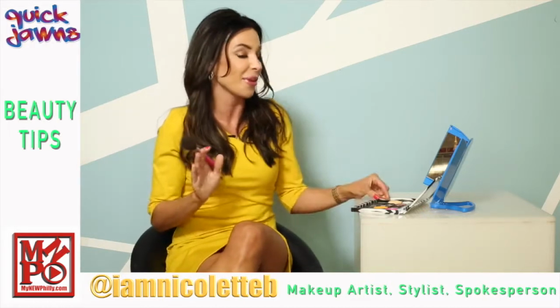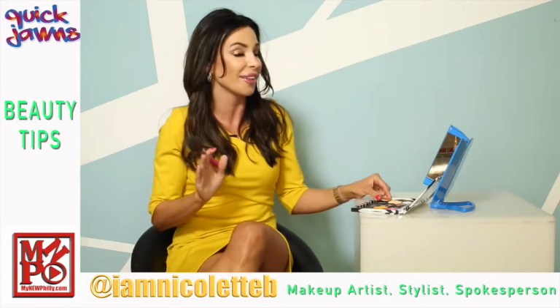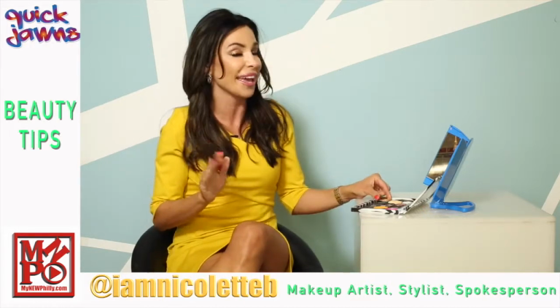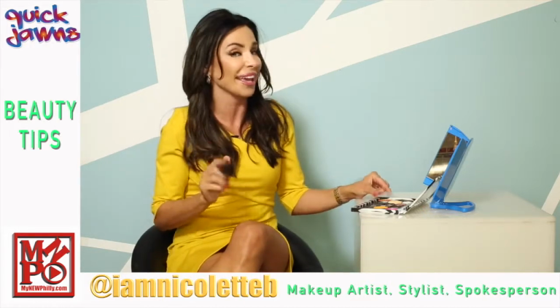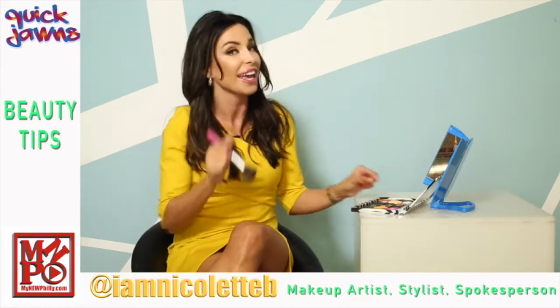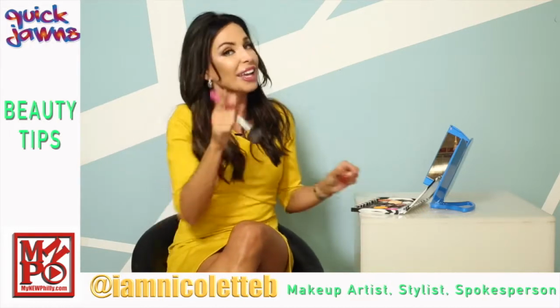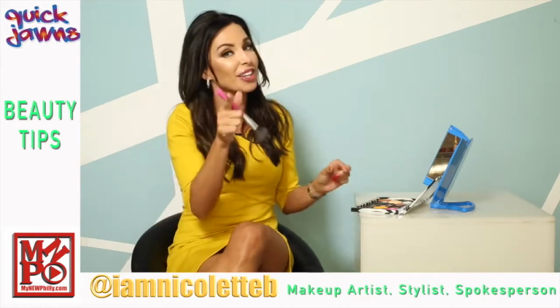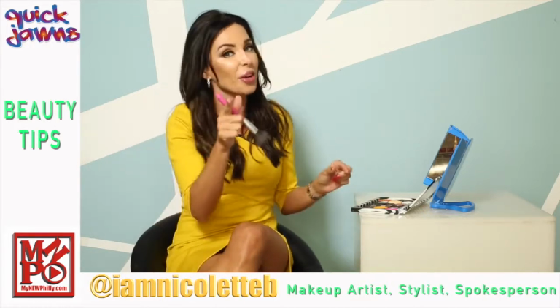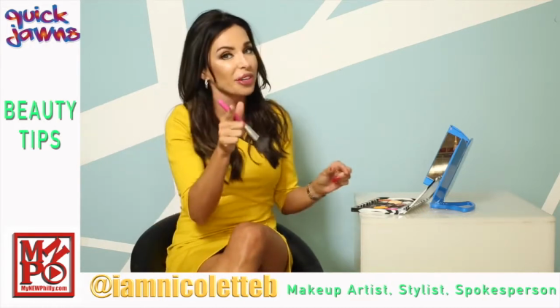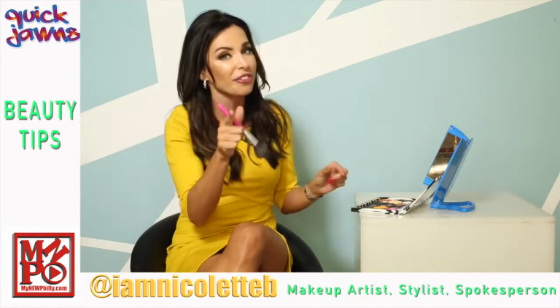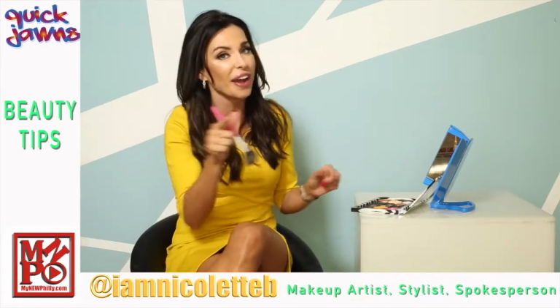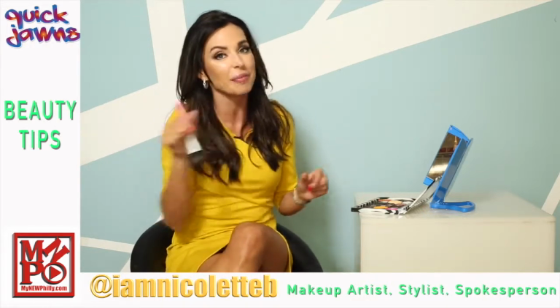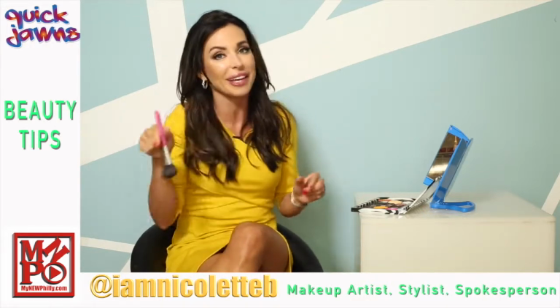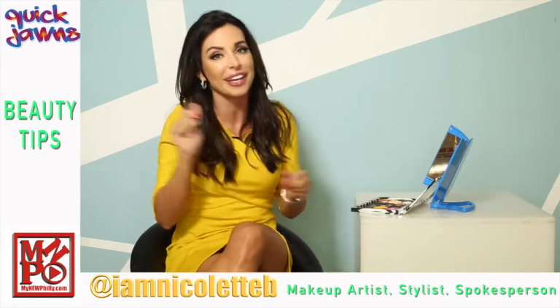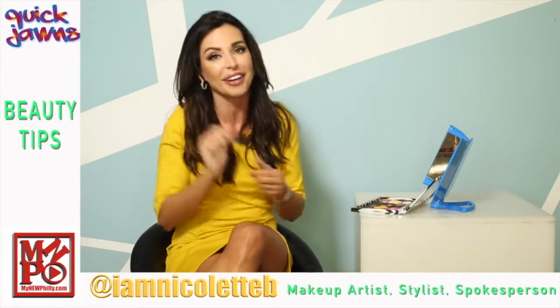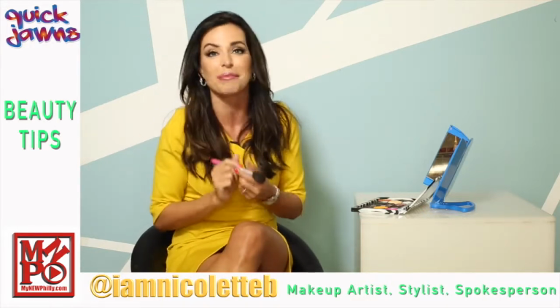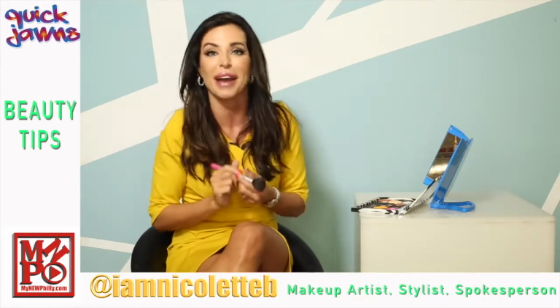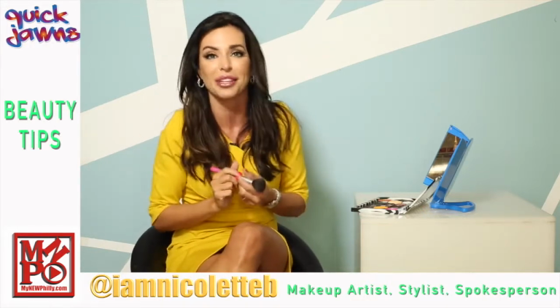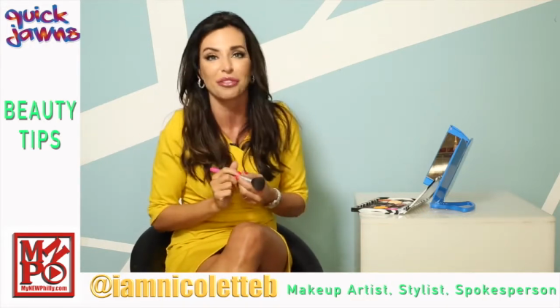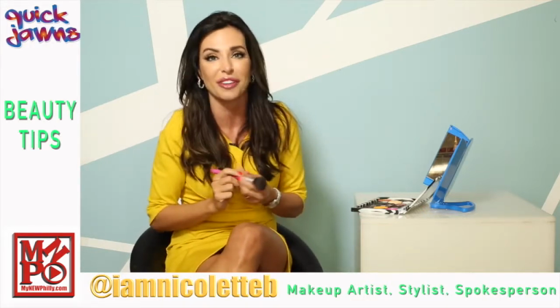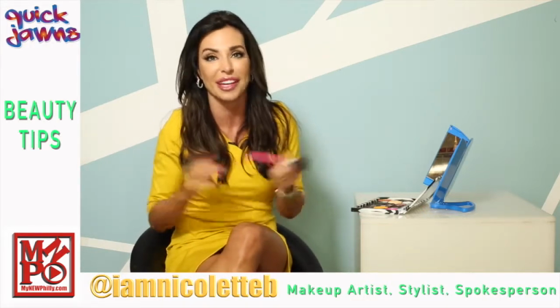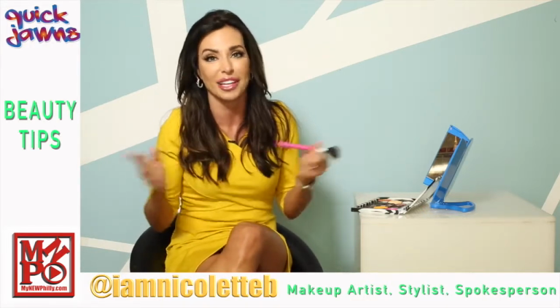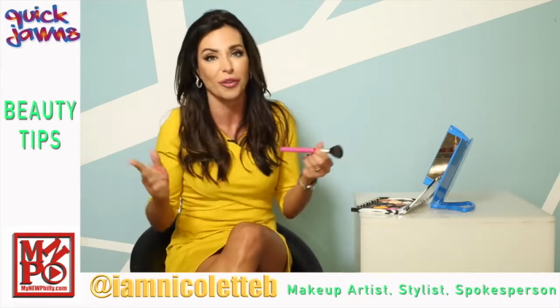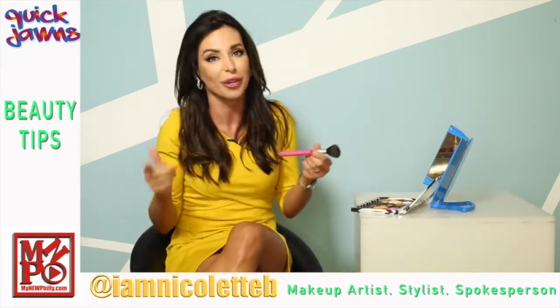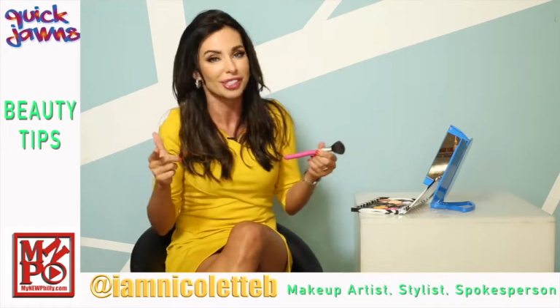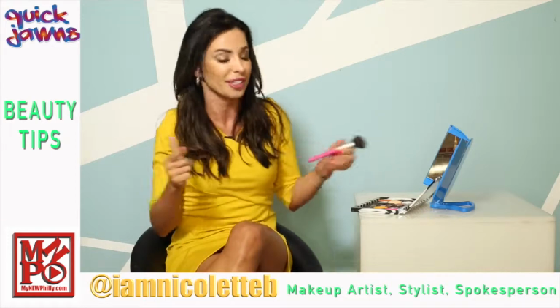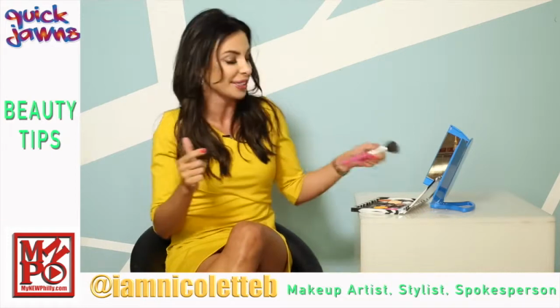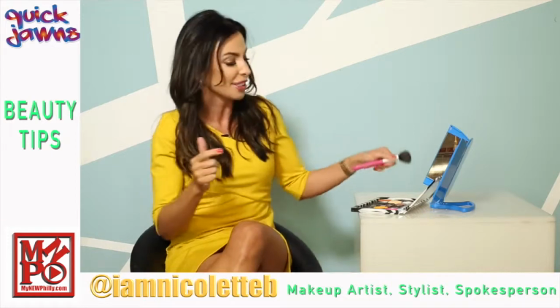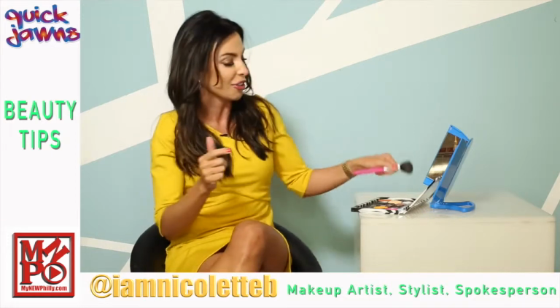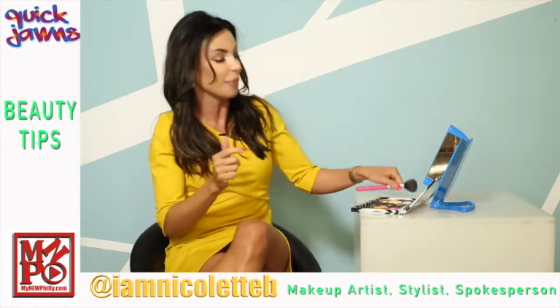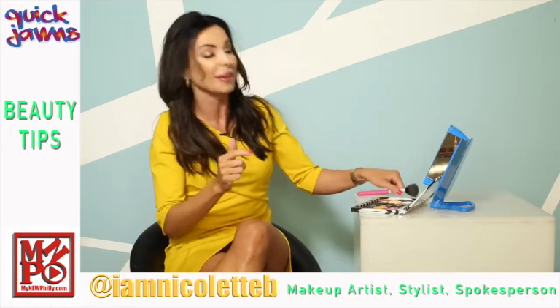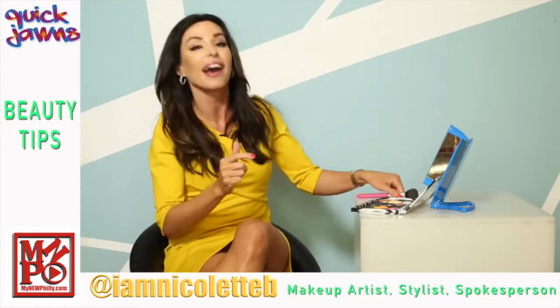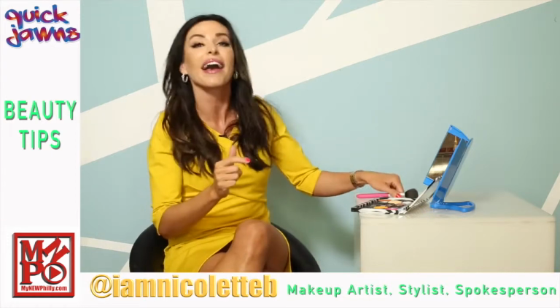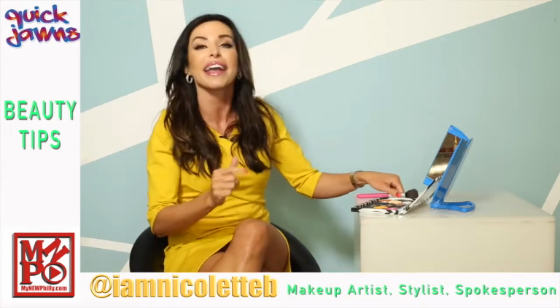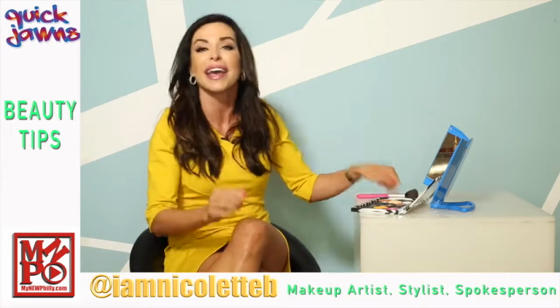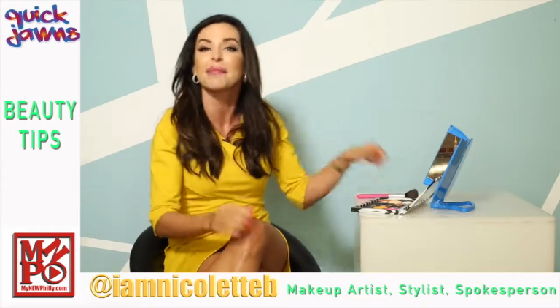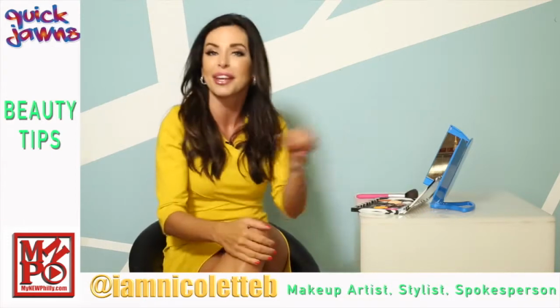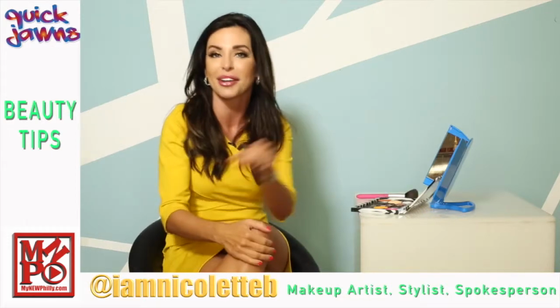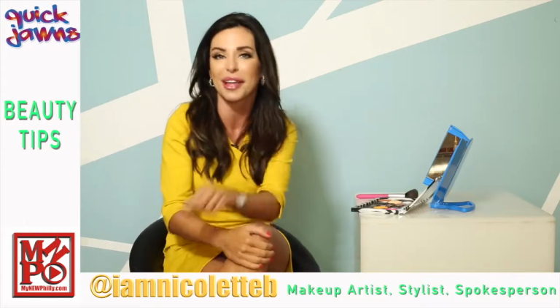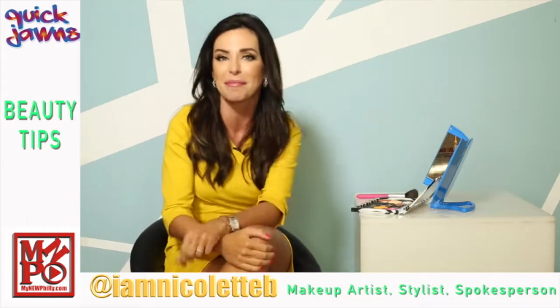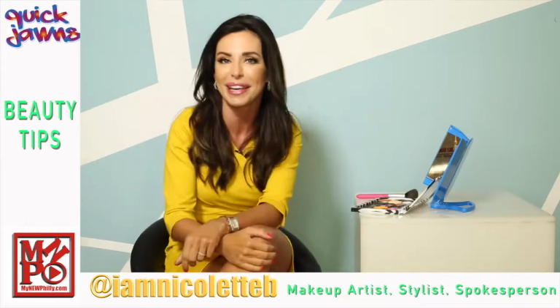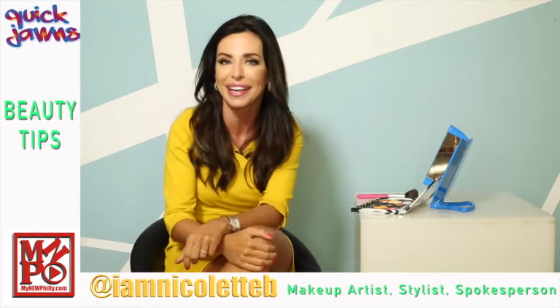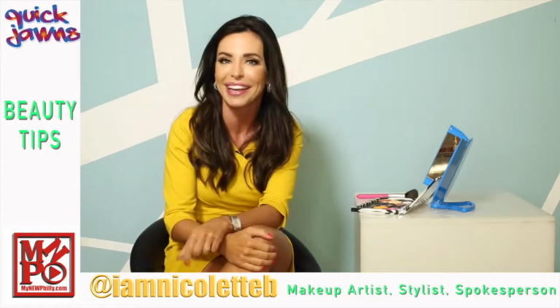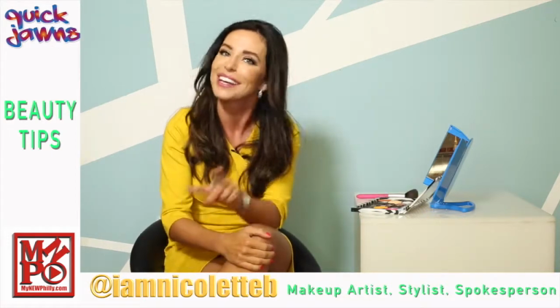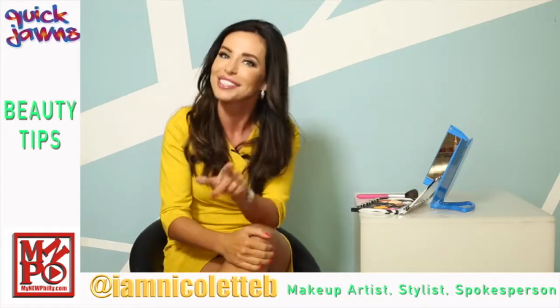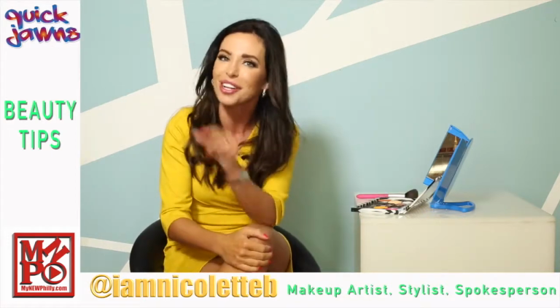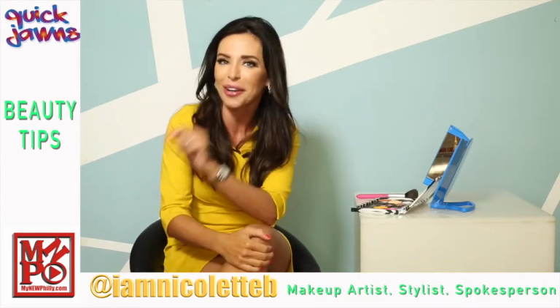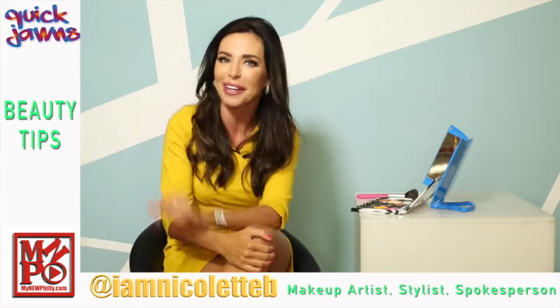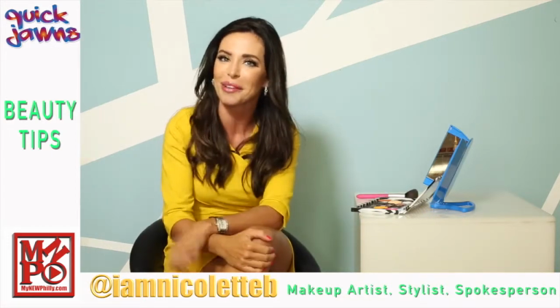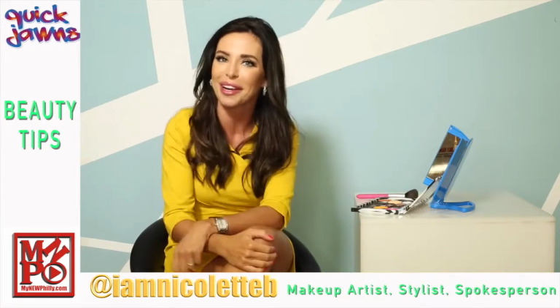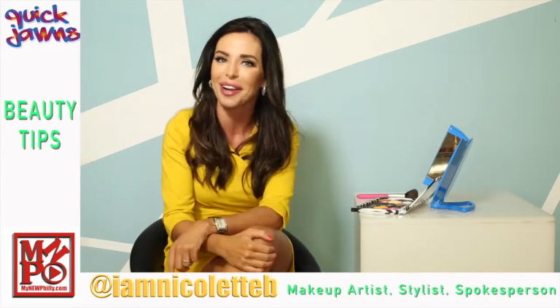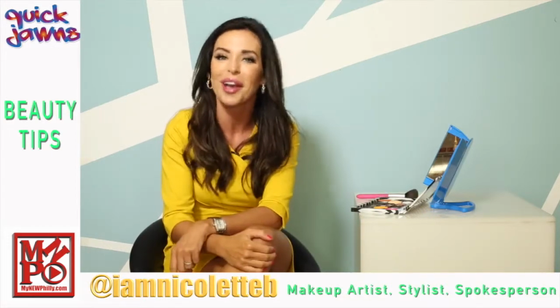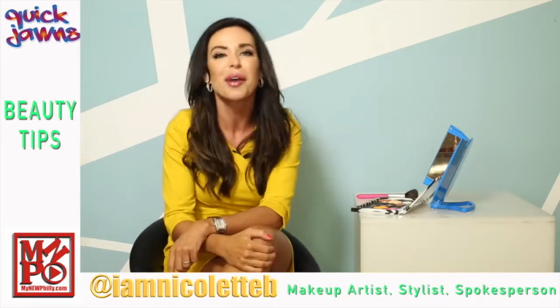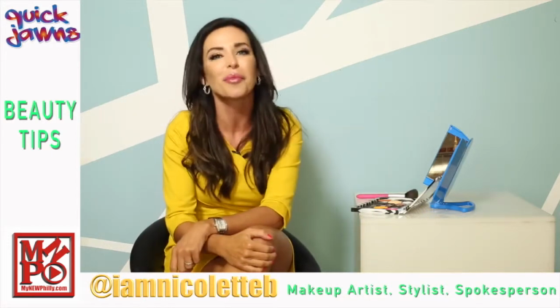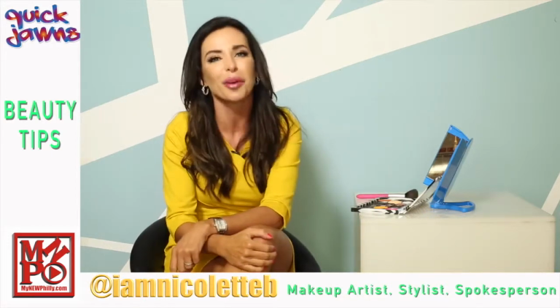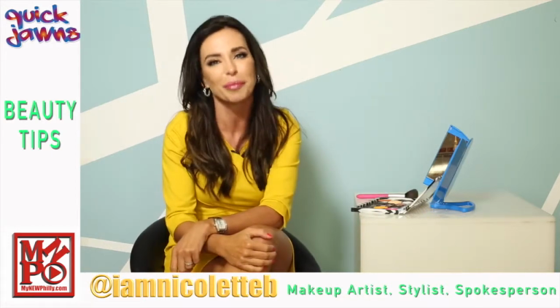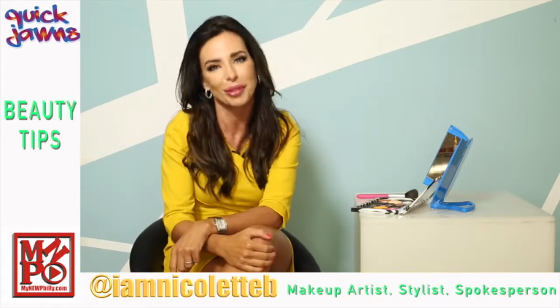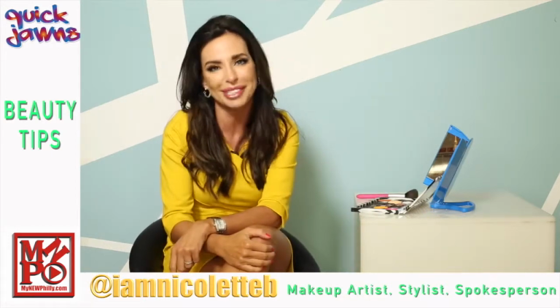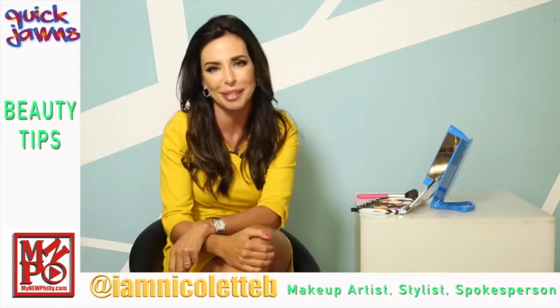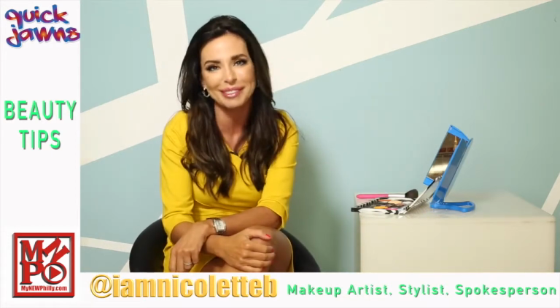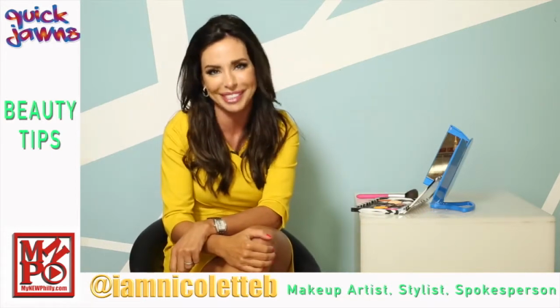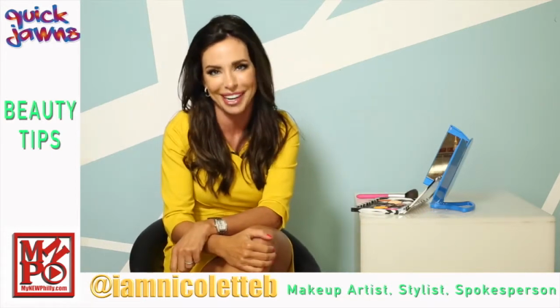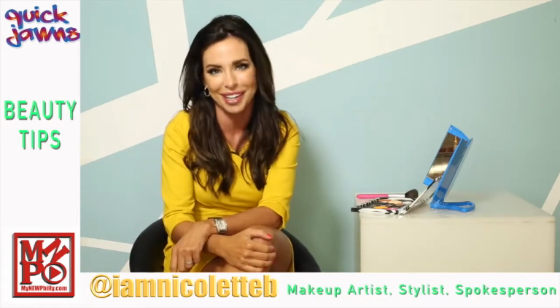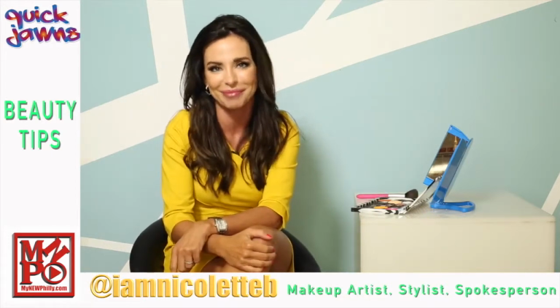You know where to find me, here on My New Philly, and of course on Instagram at I am Nicolette B. Don't go anywhere, more beauty tips to come.